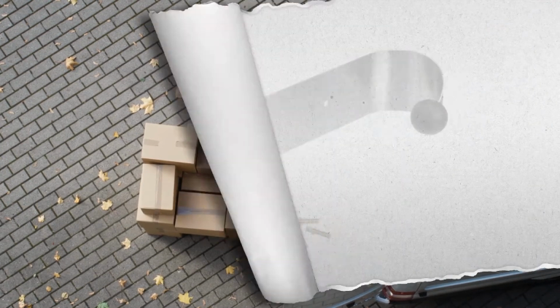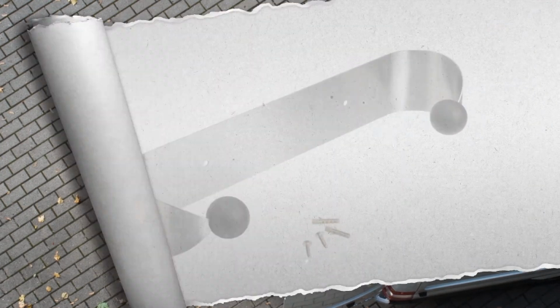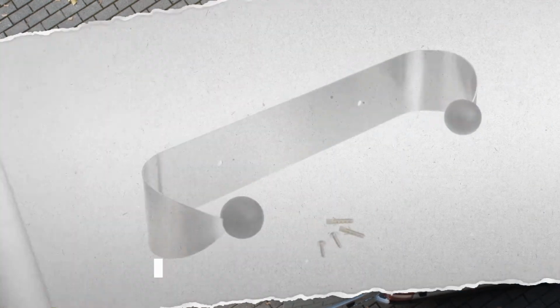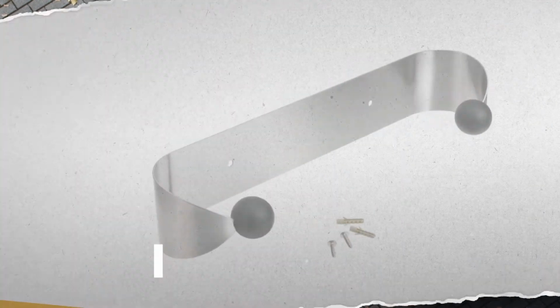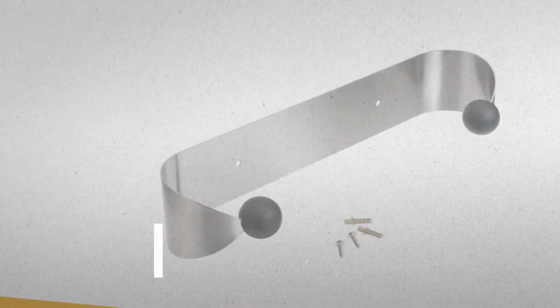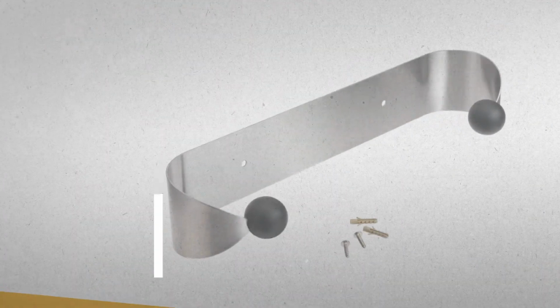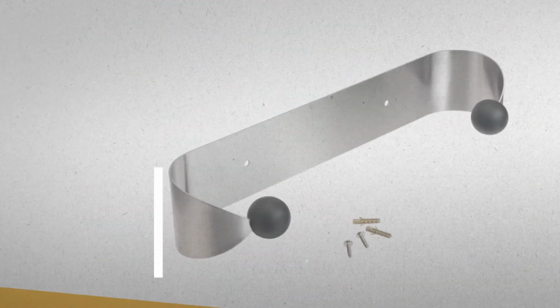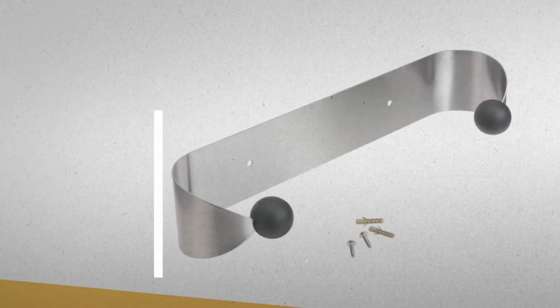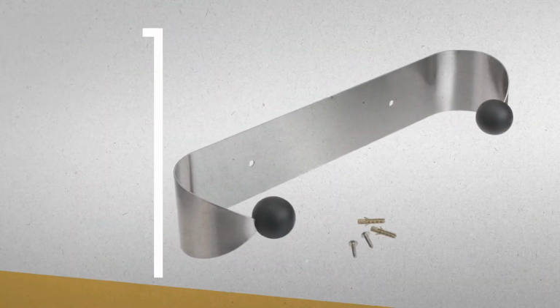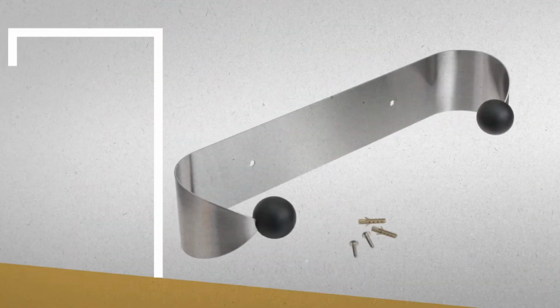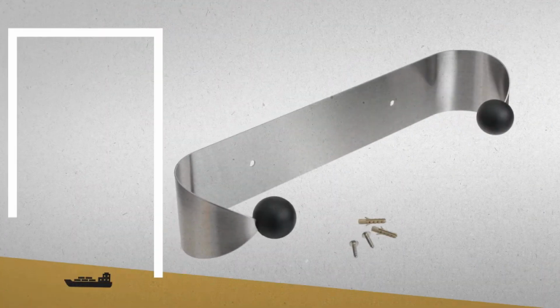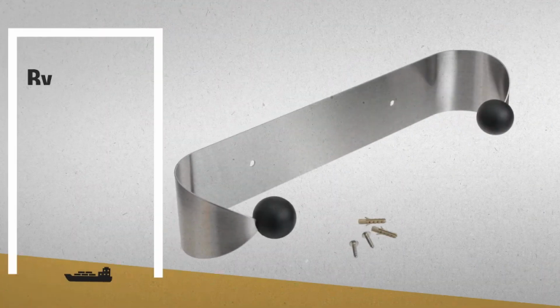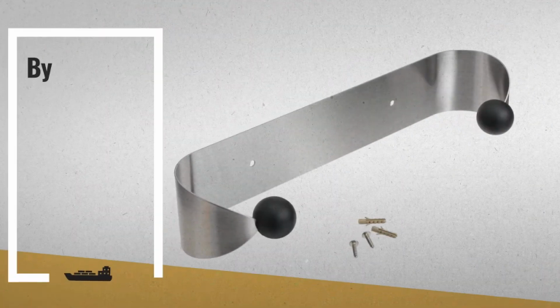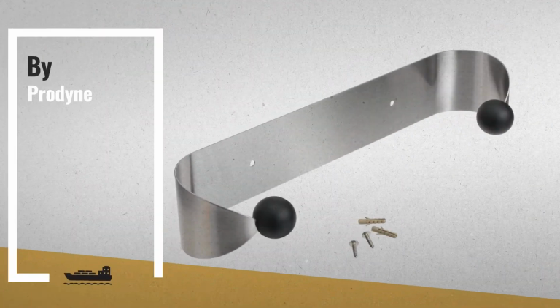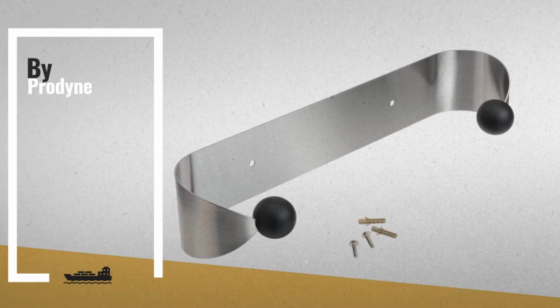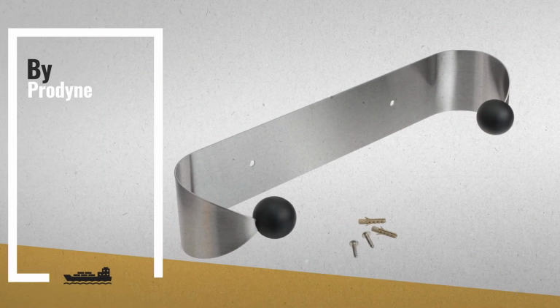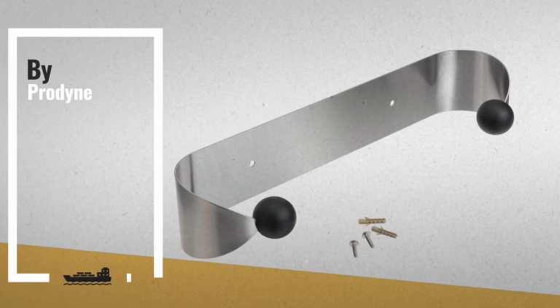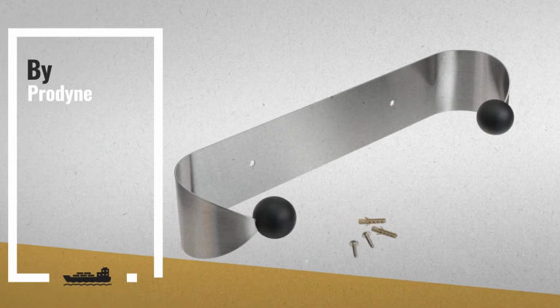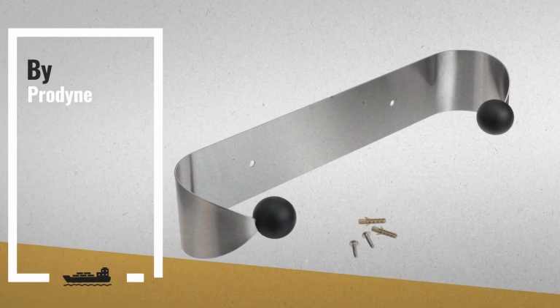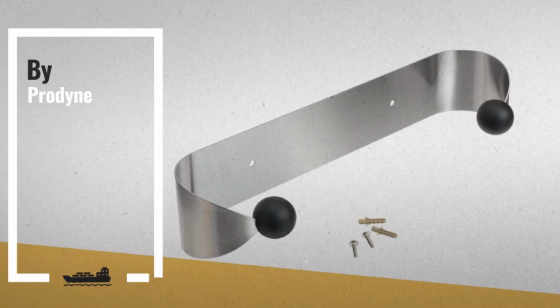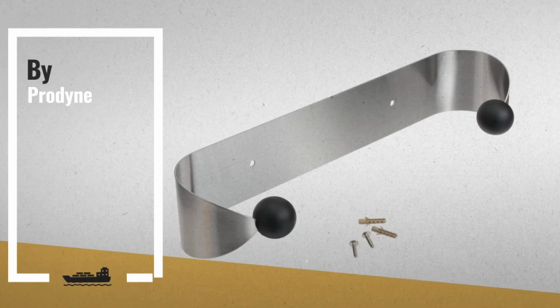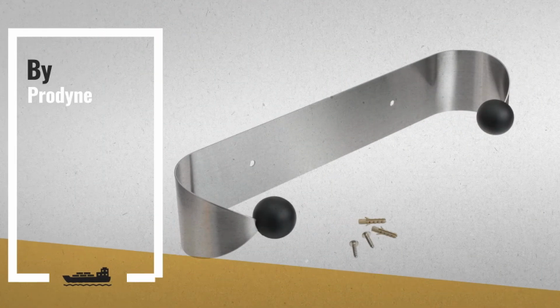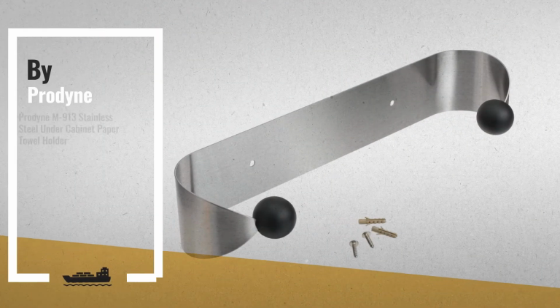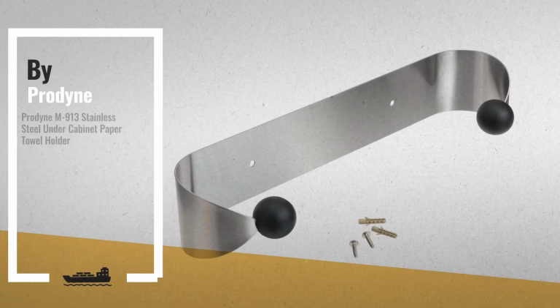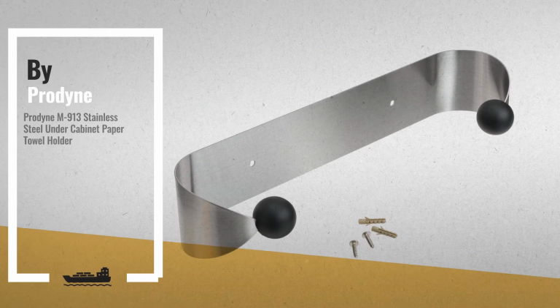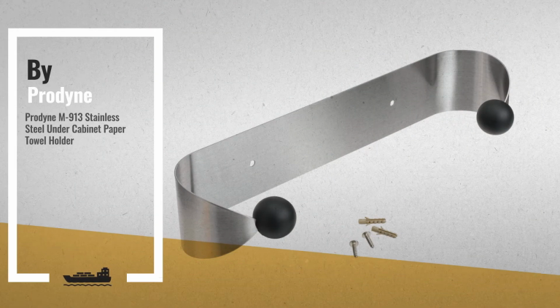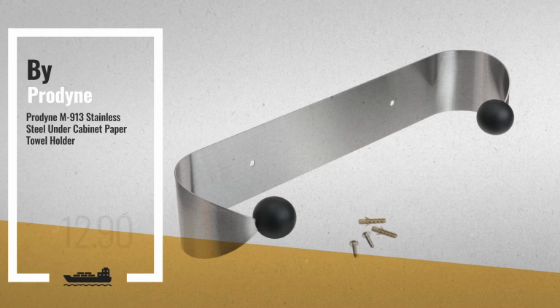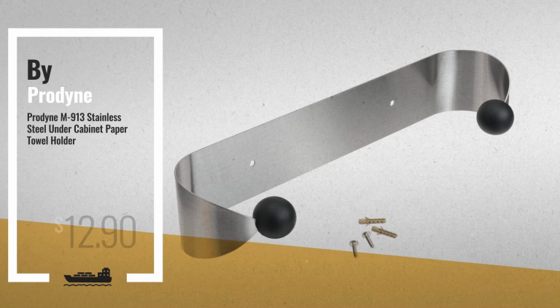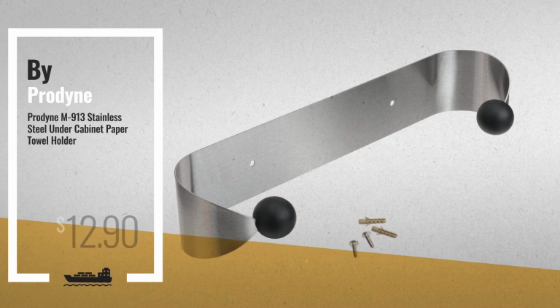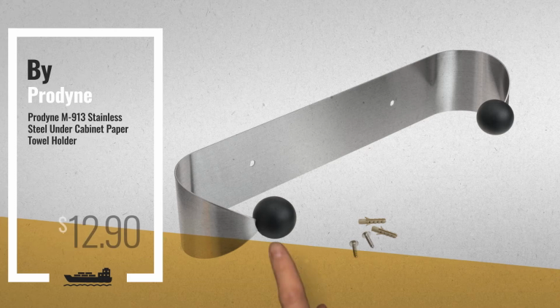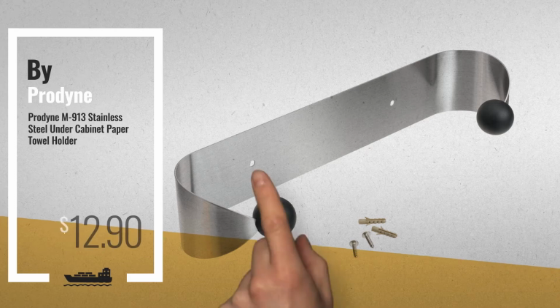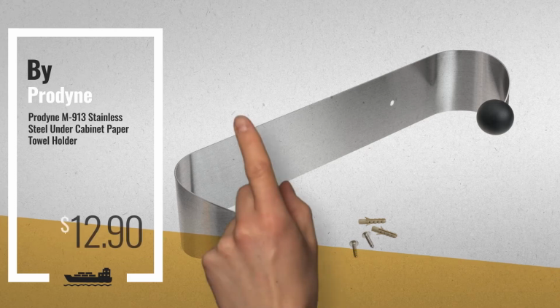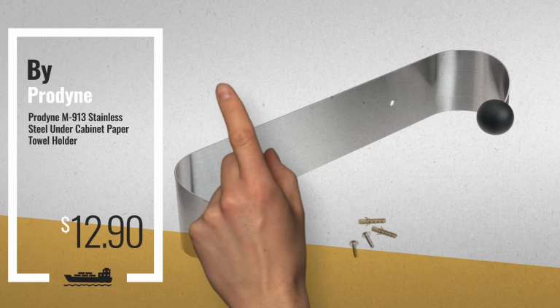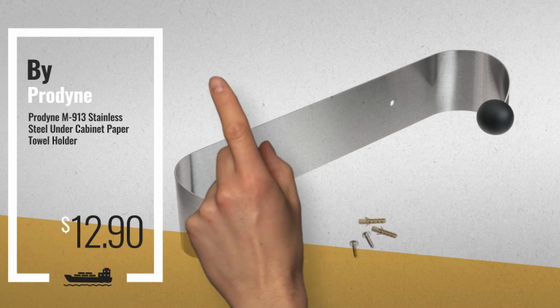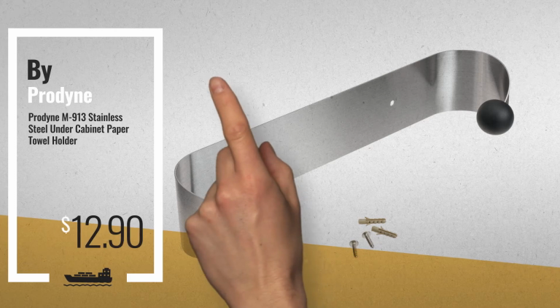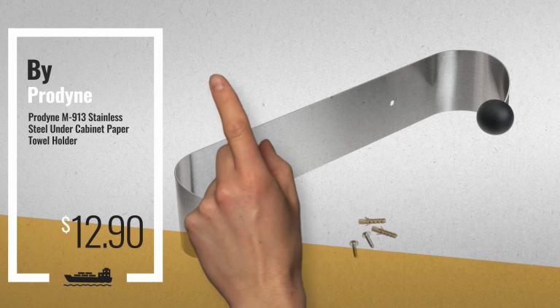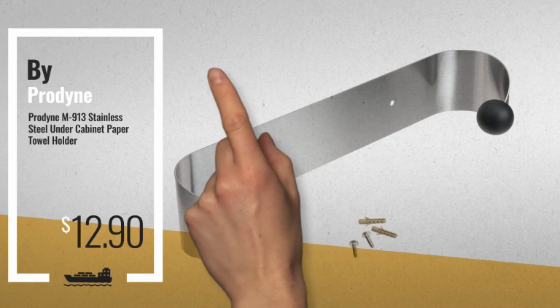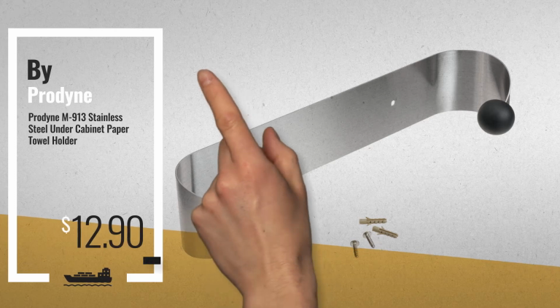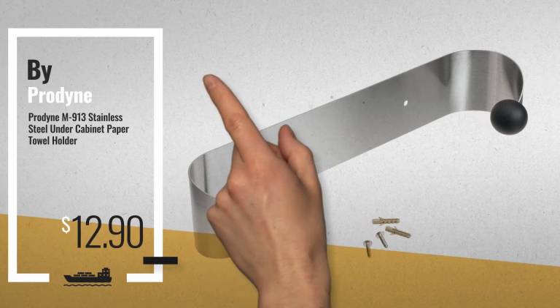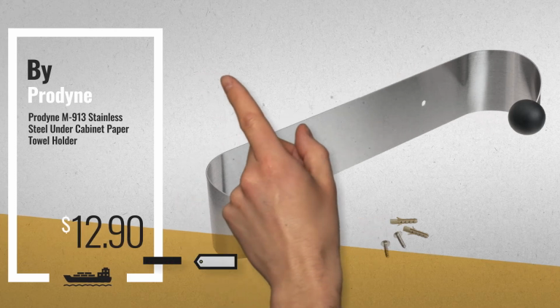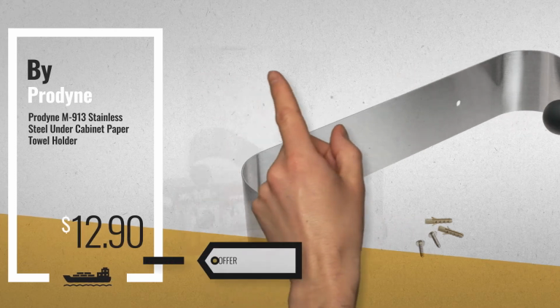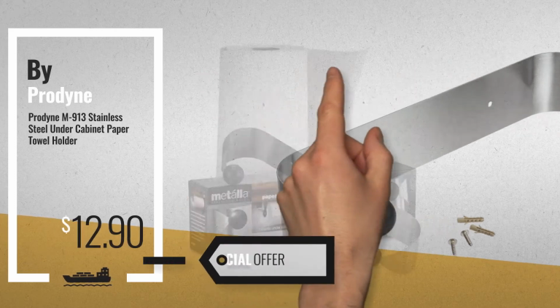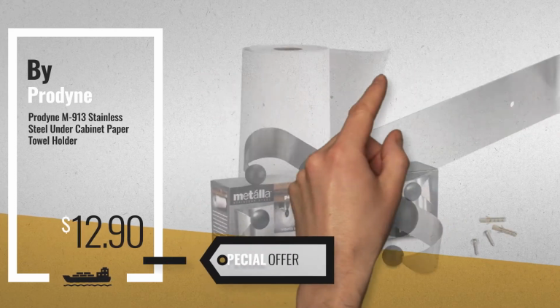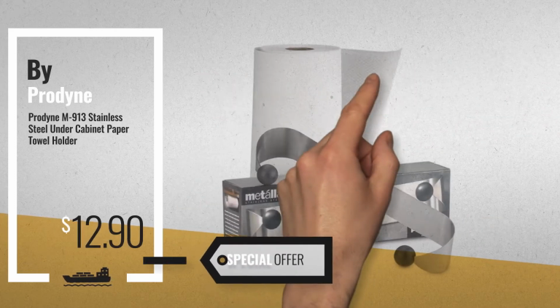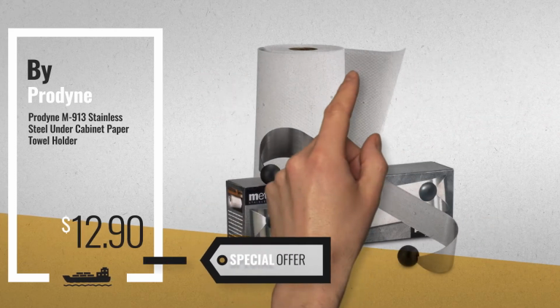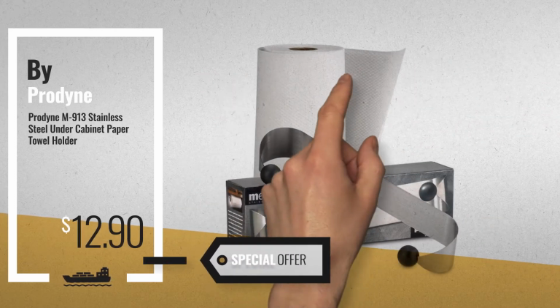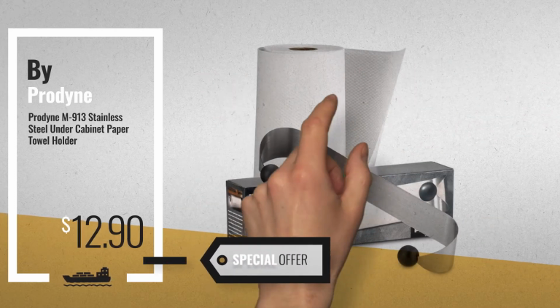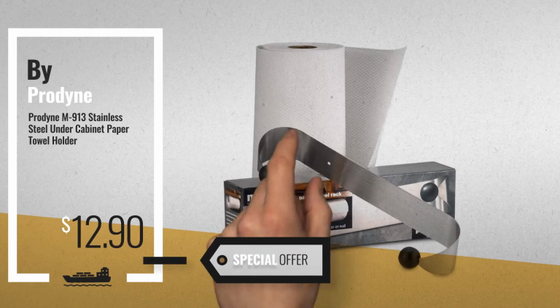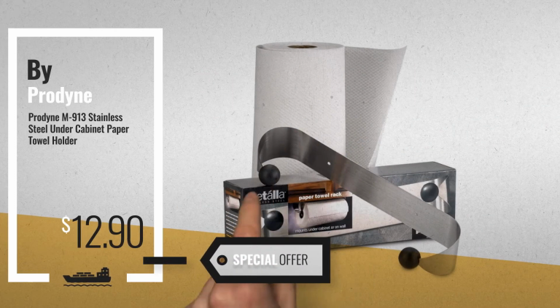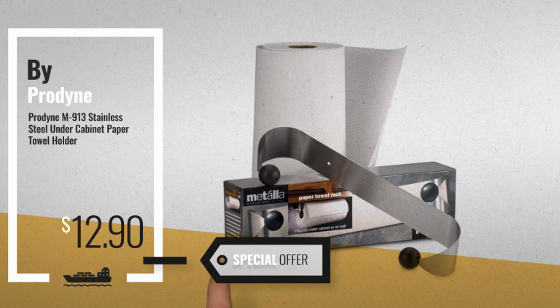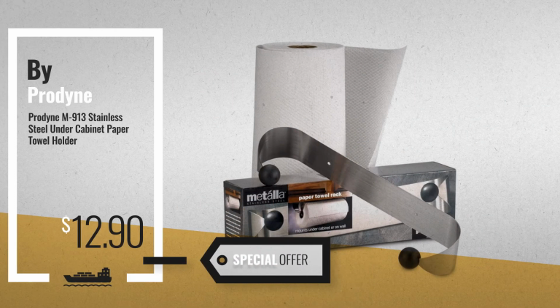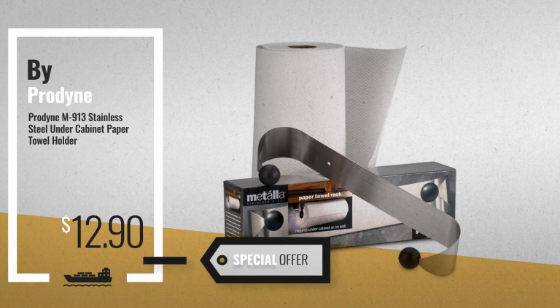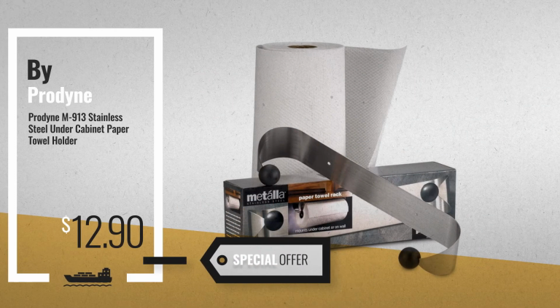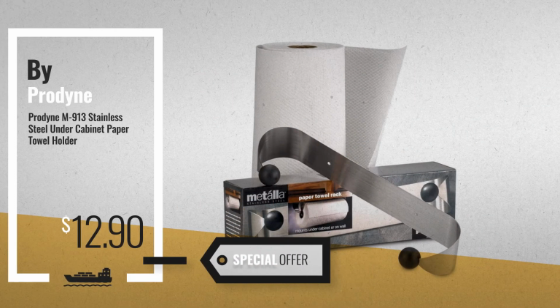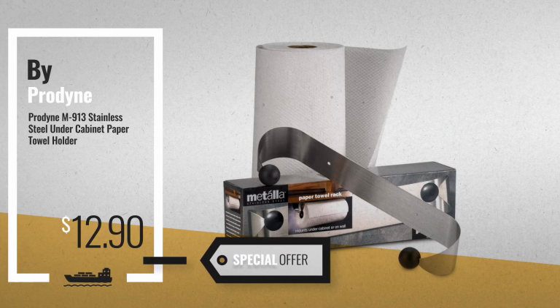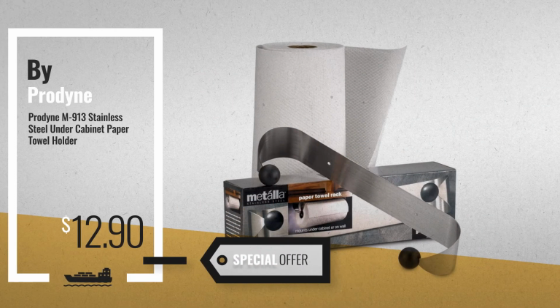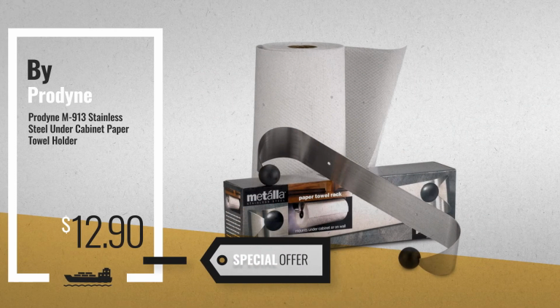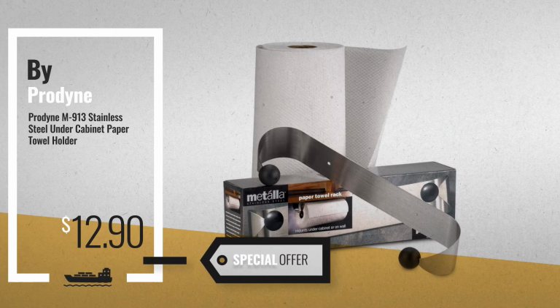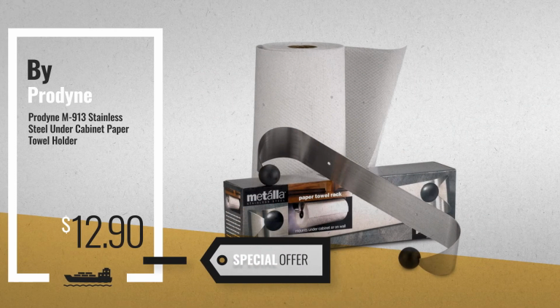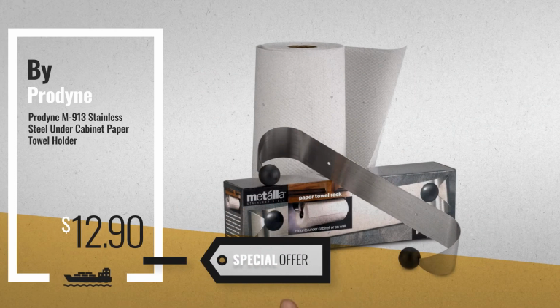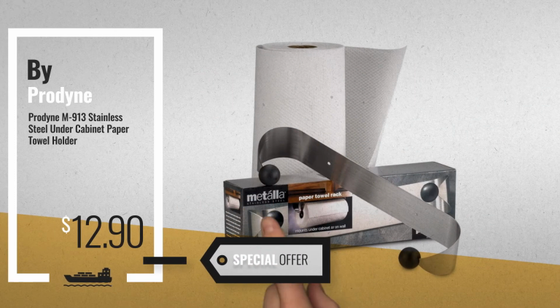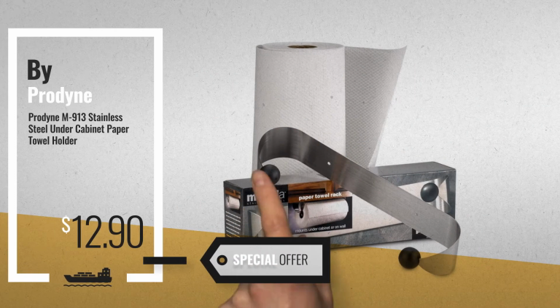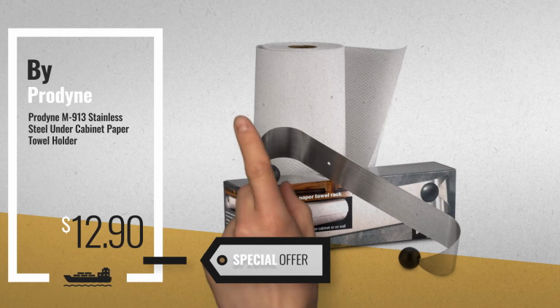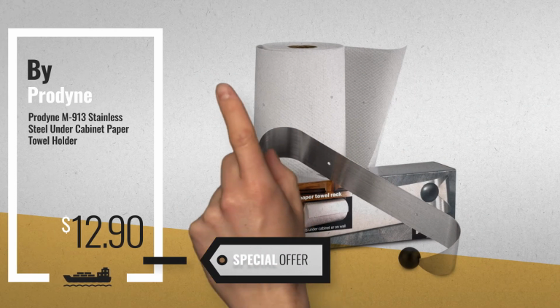Number 1, by ProDyne. Our editor's choice, now only at $12.90.